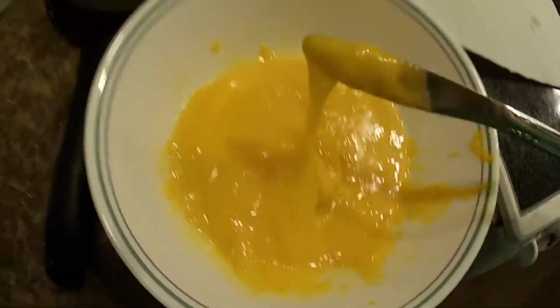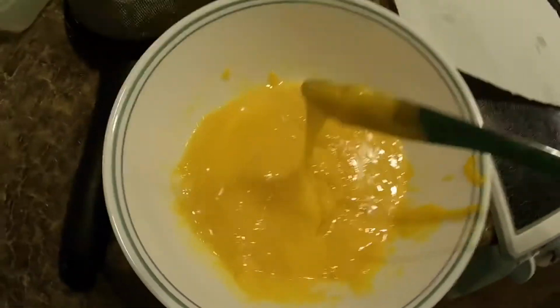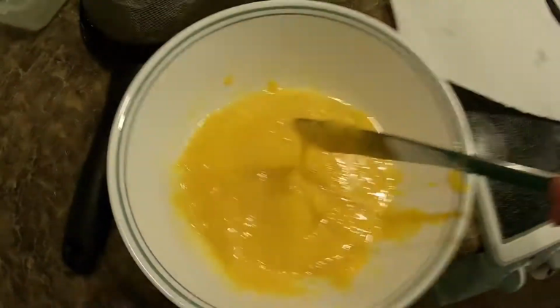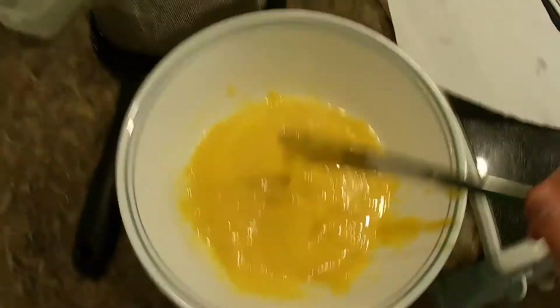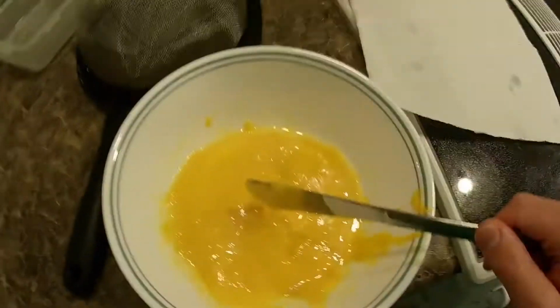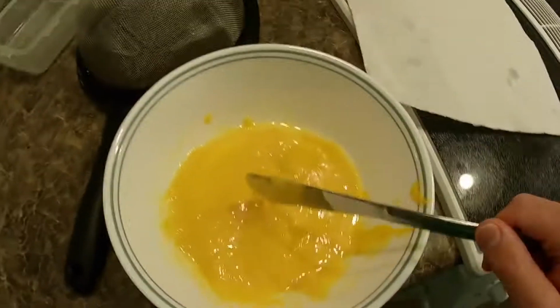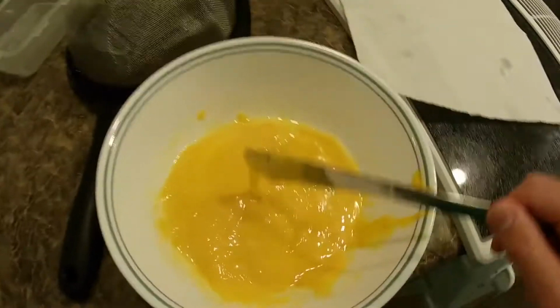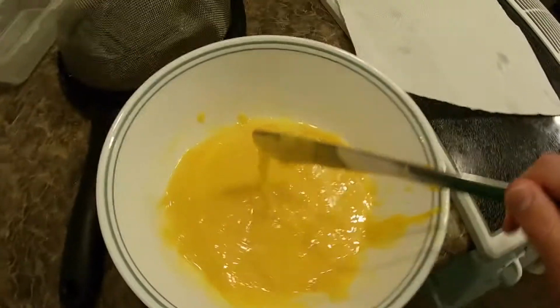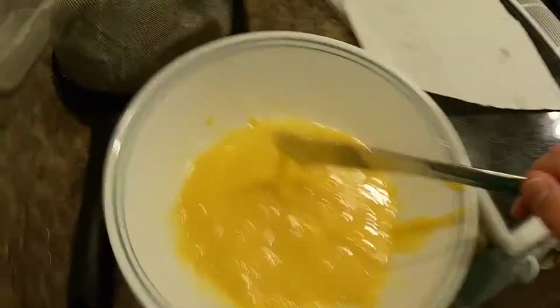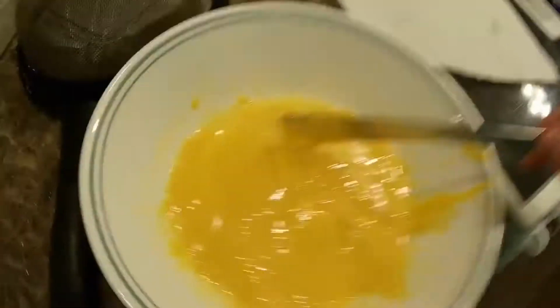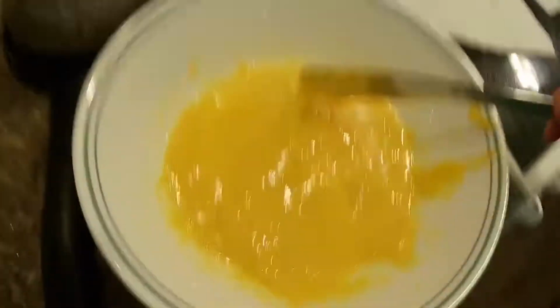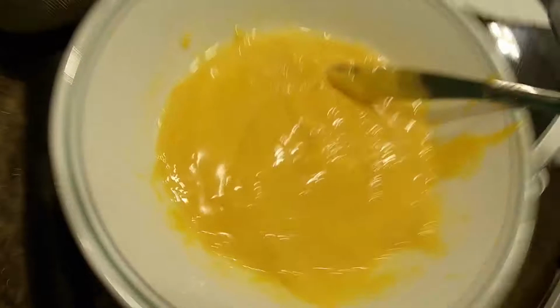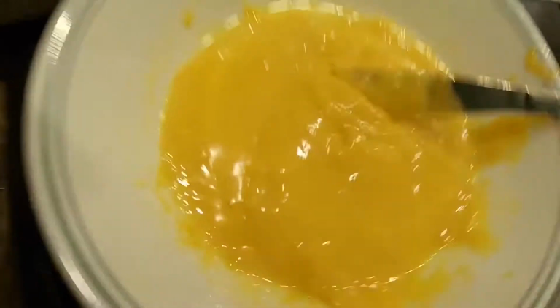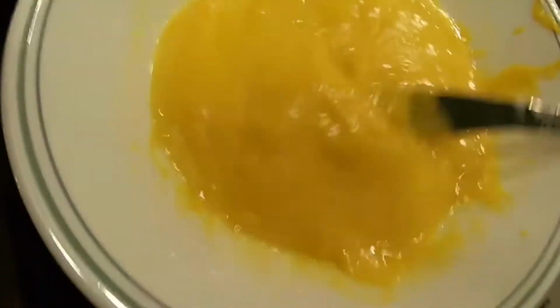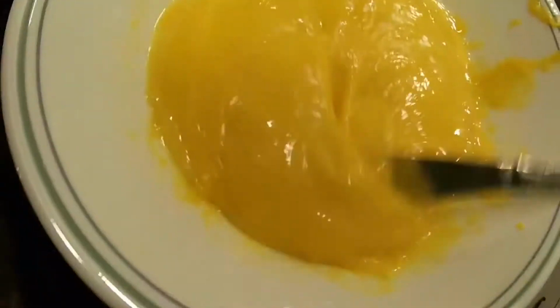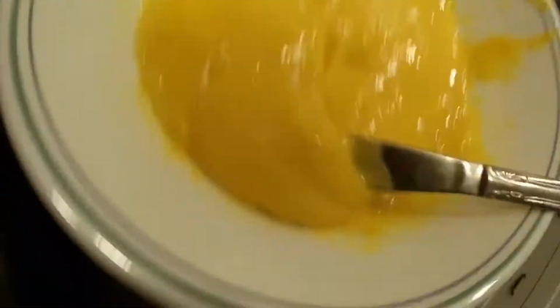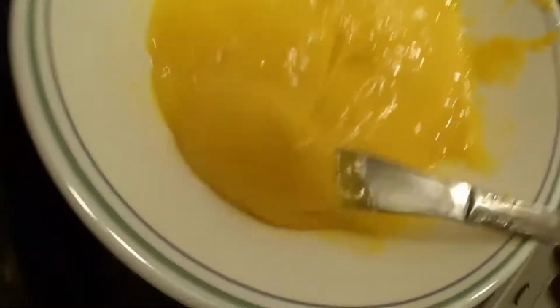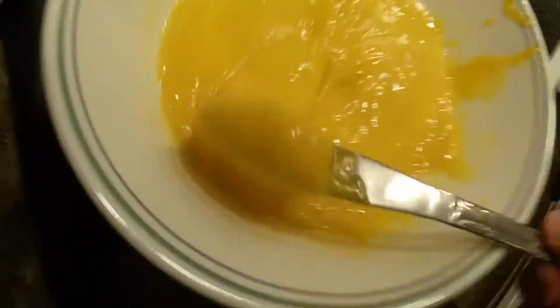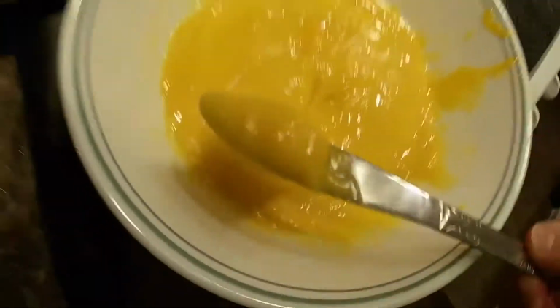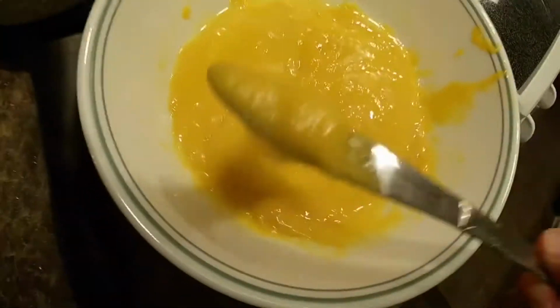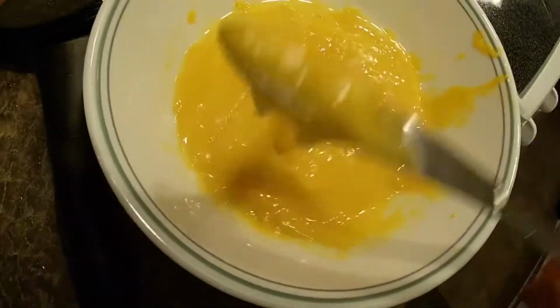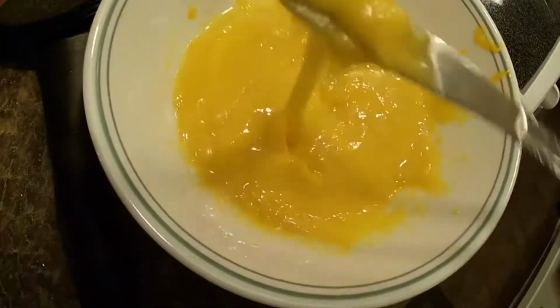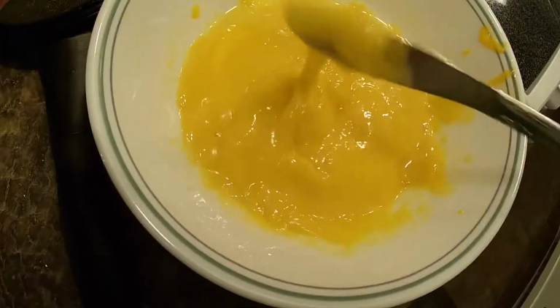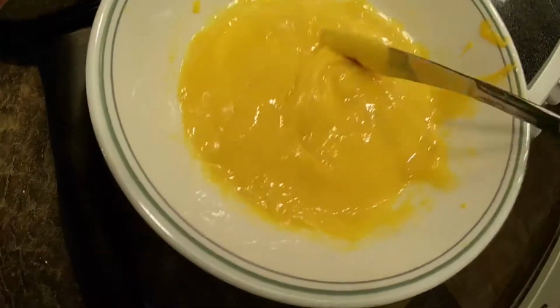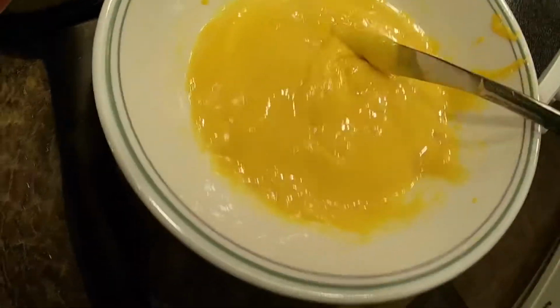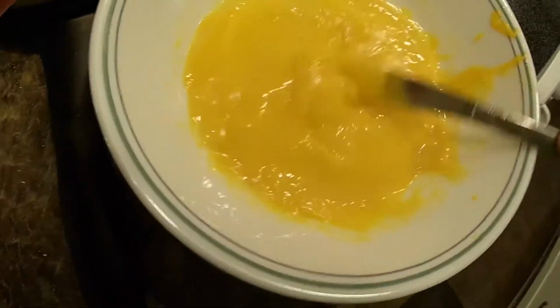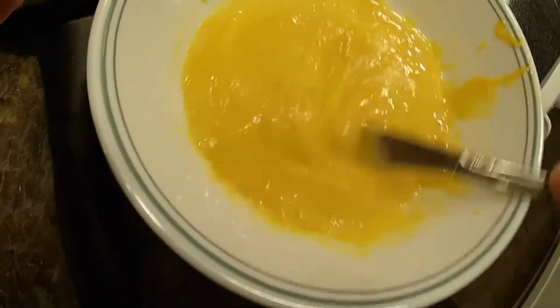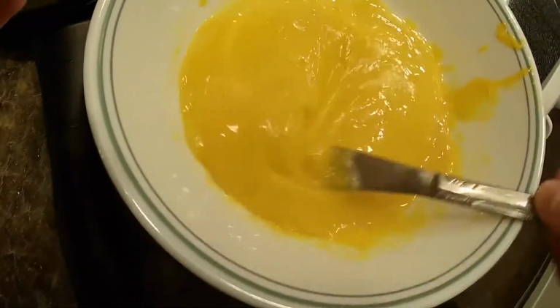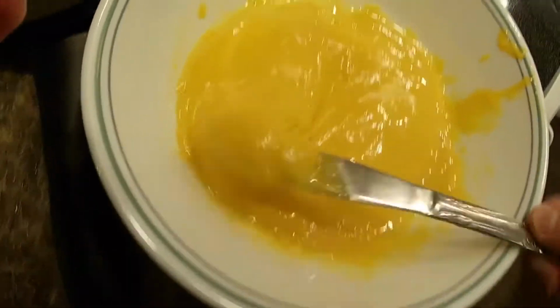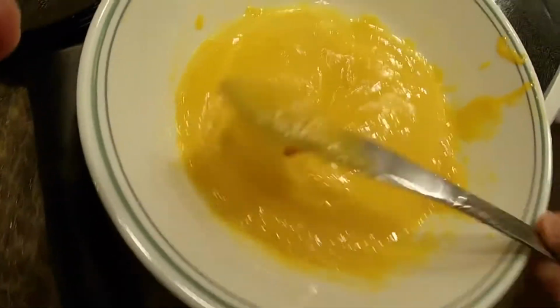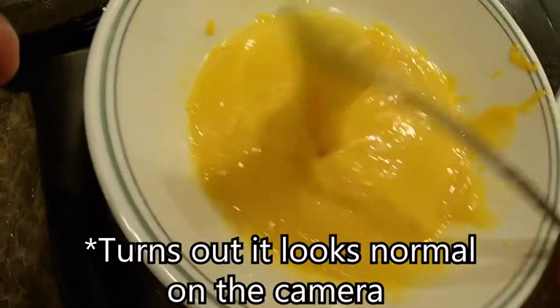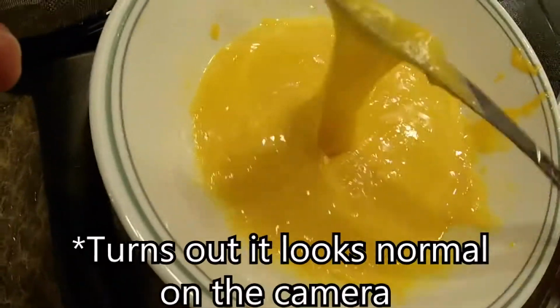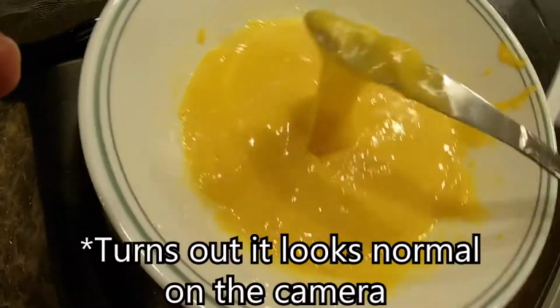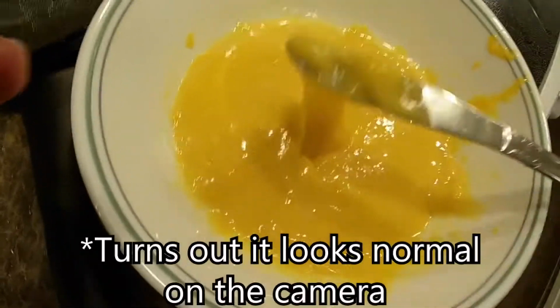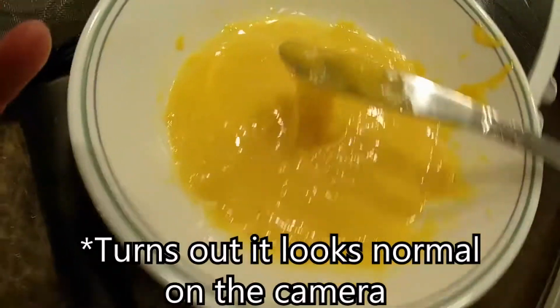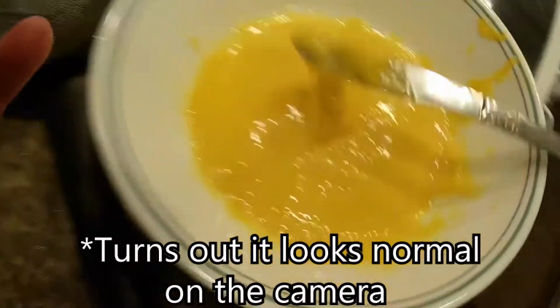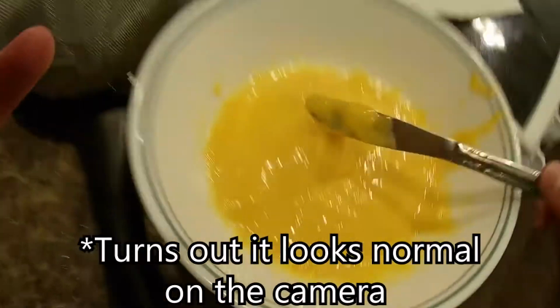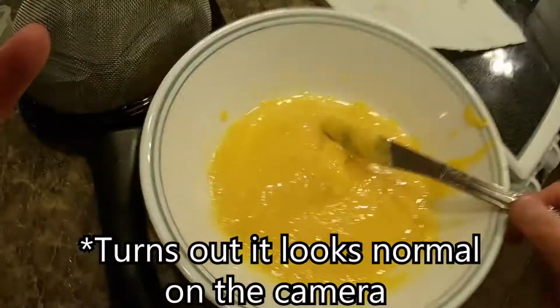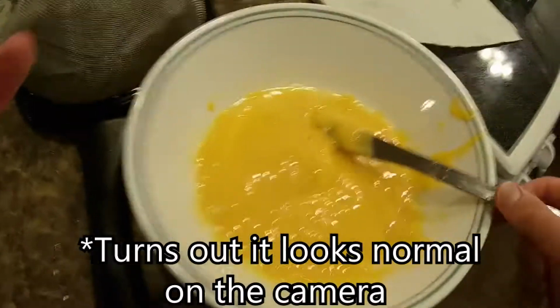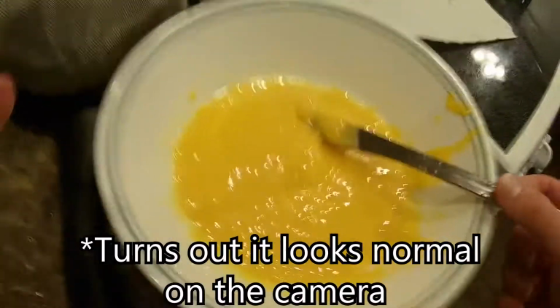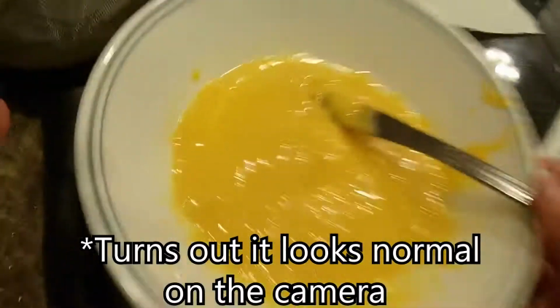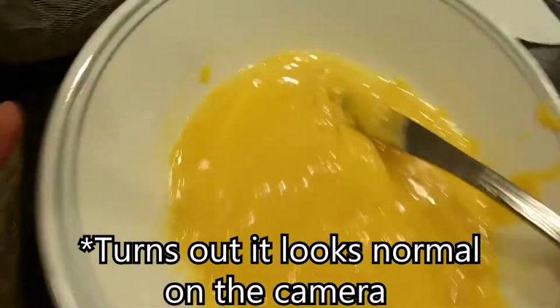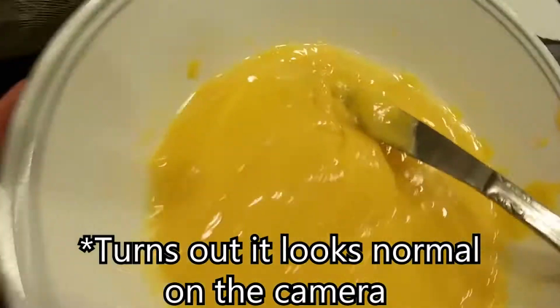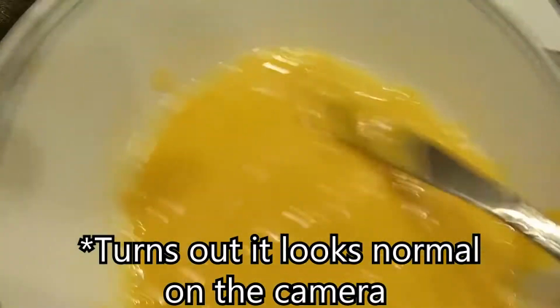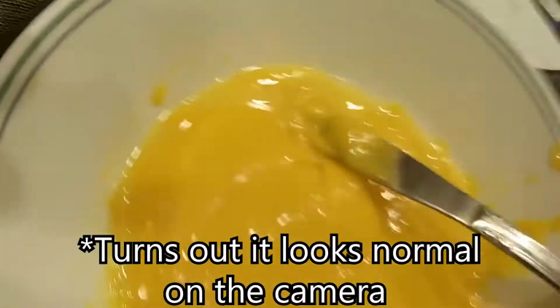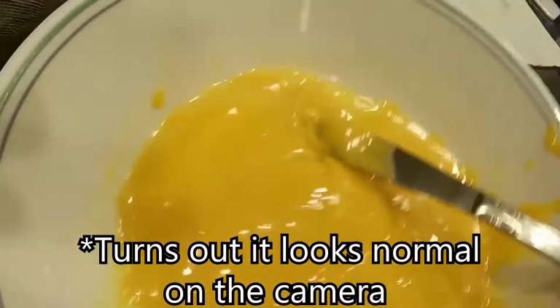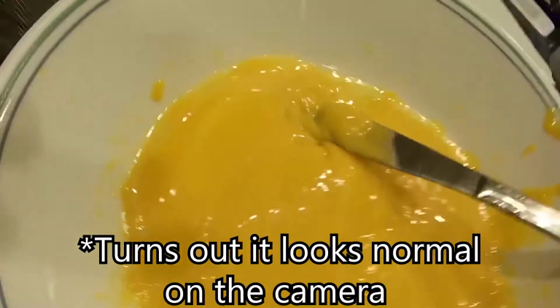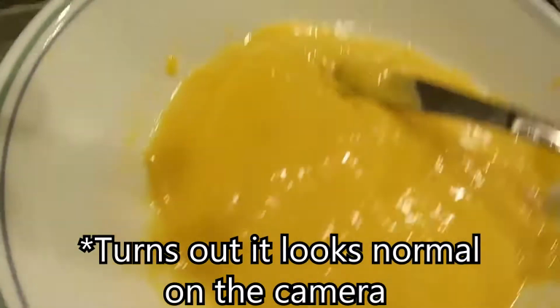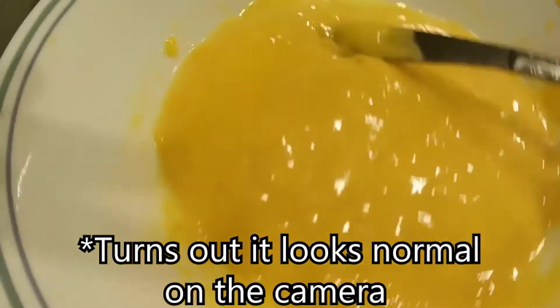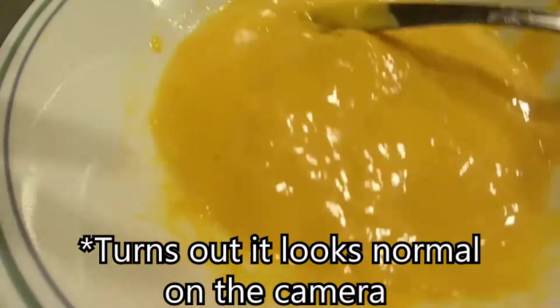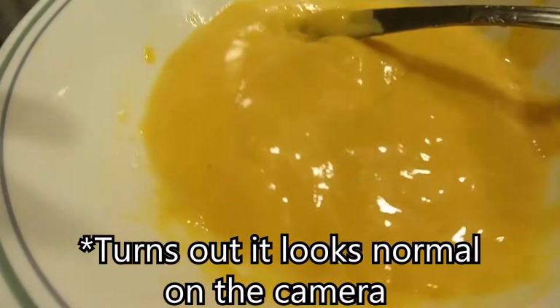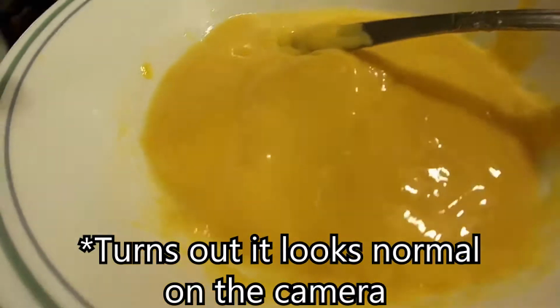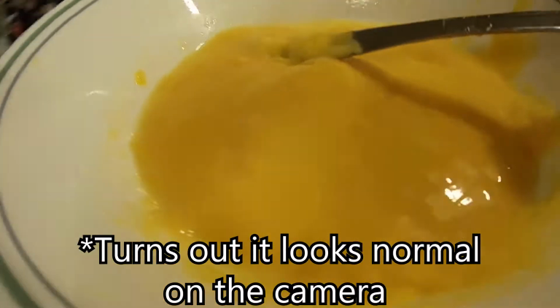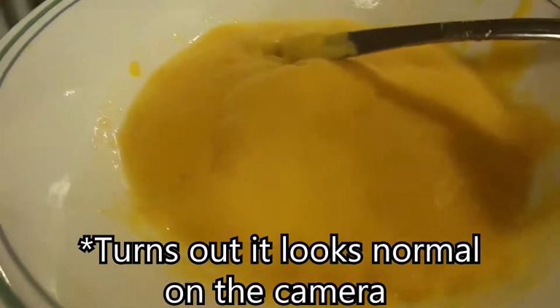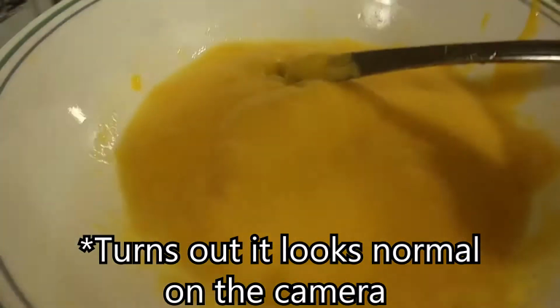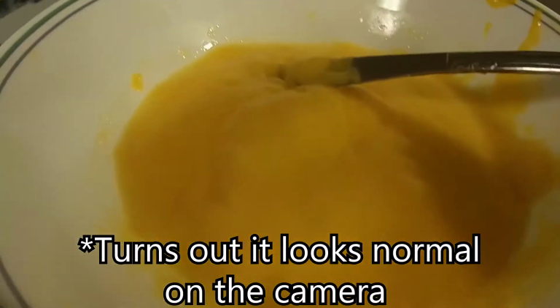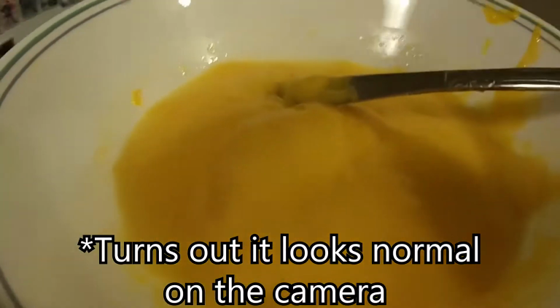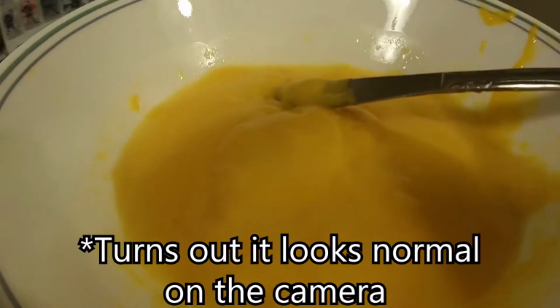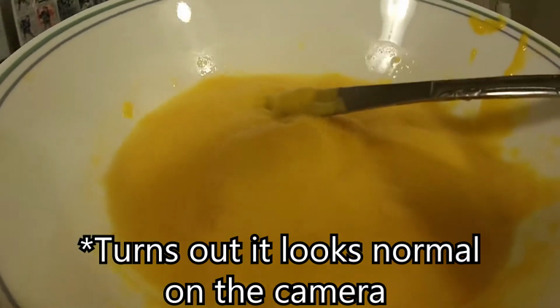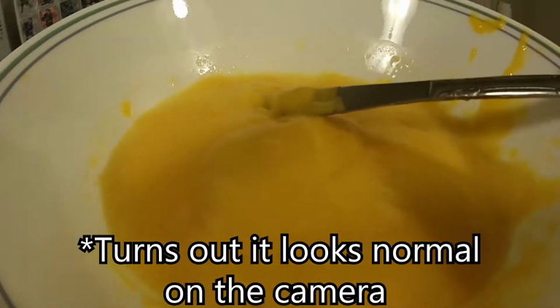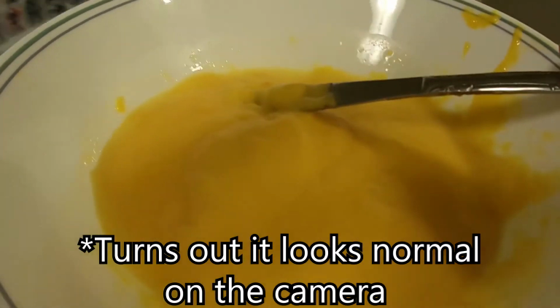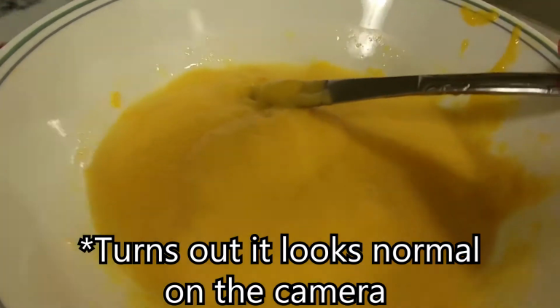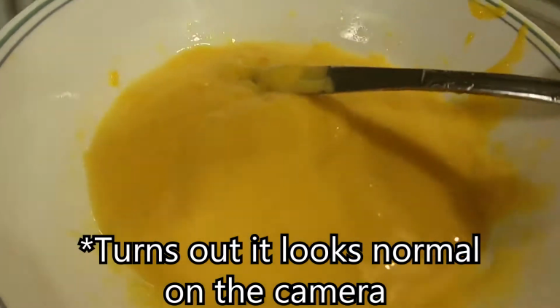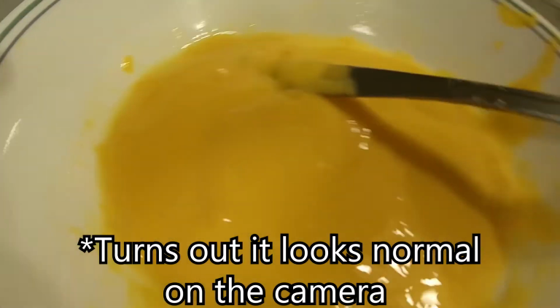On the camera it looks yellow, but it is in fact orange — just bad lighting.